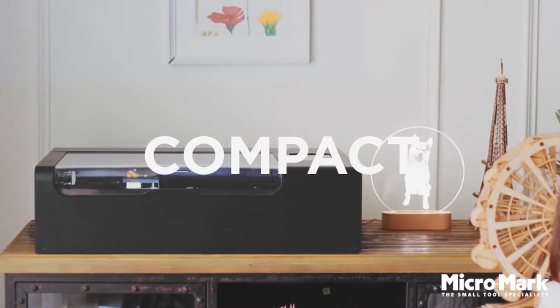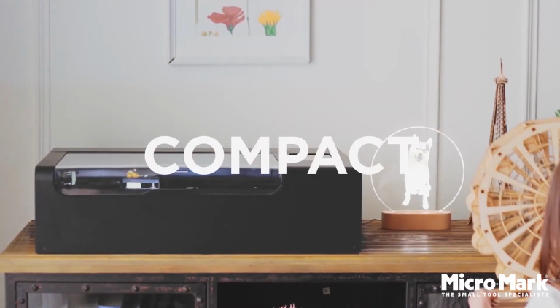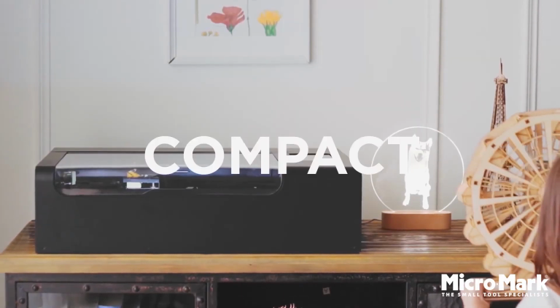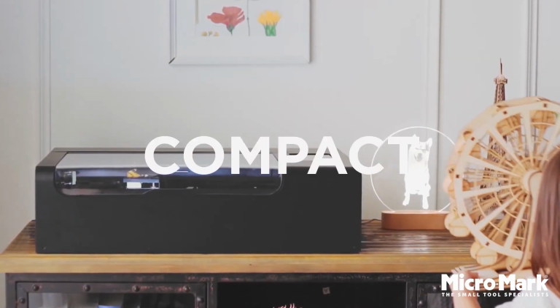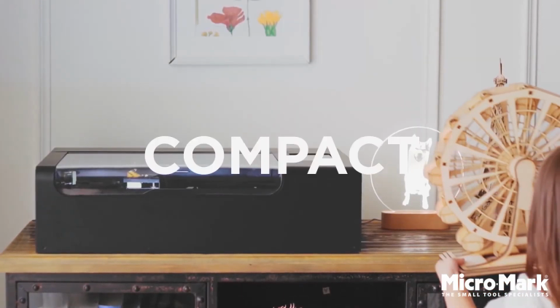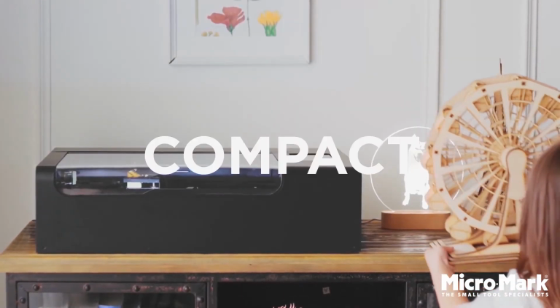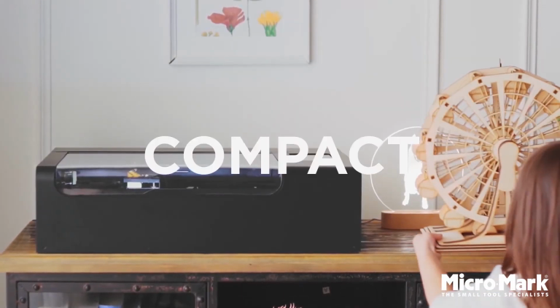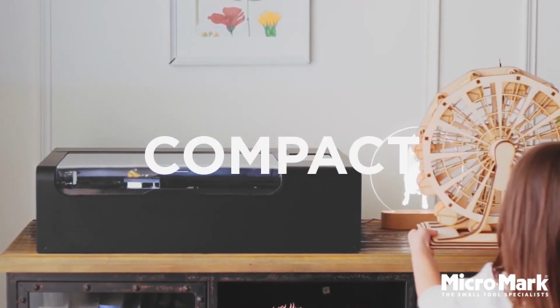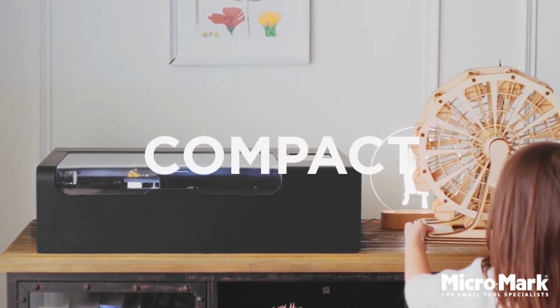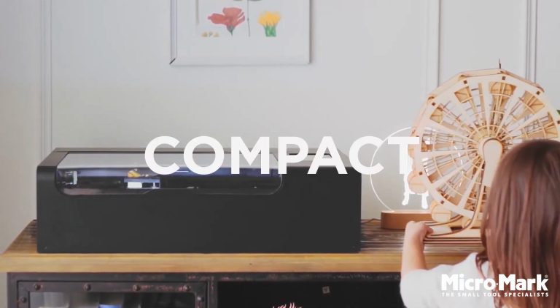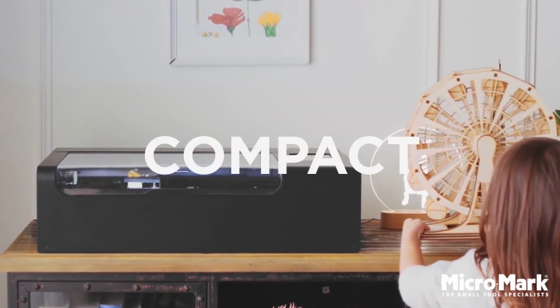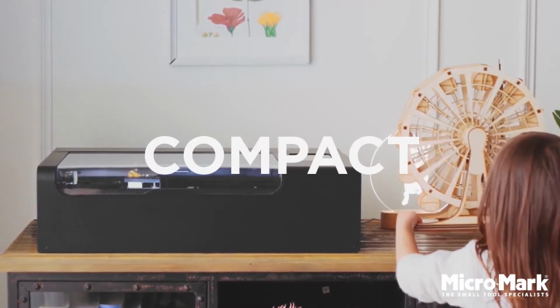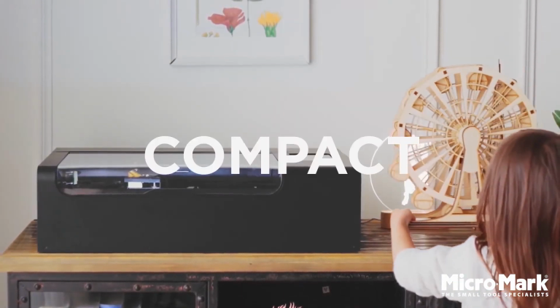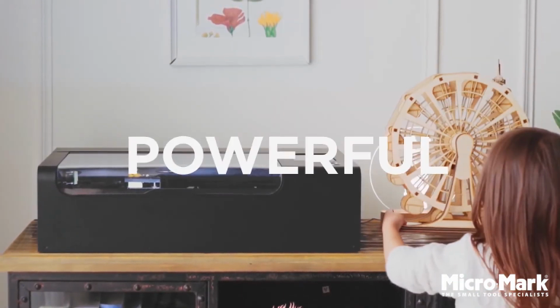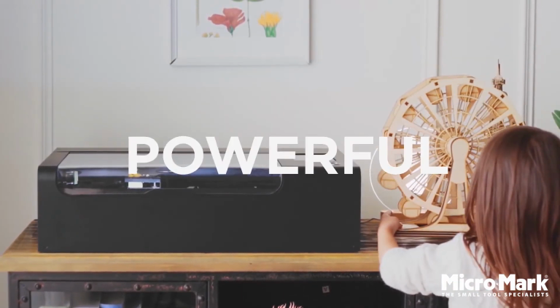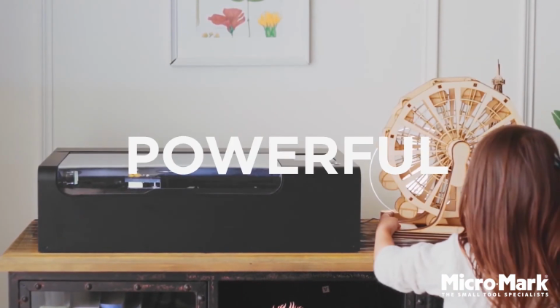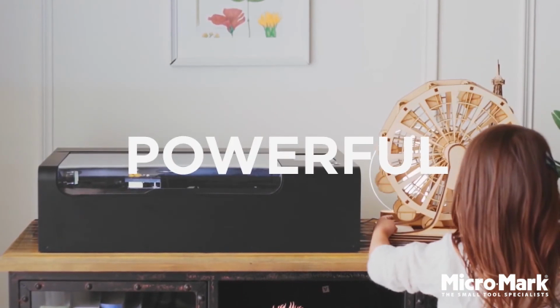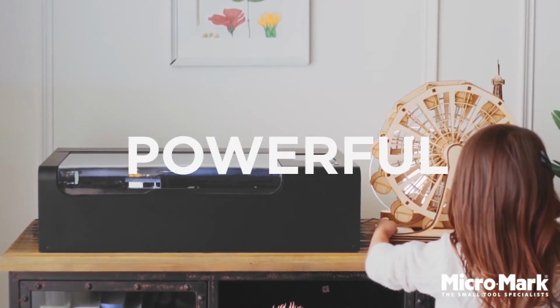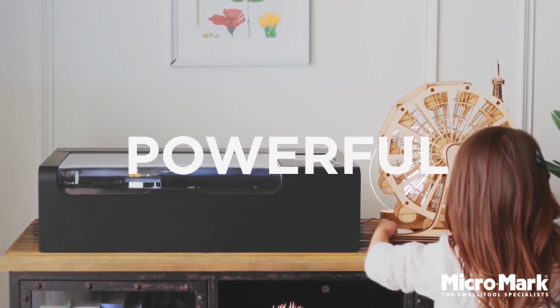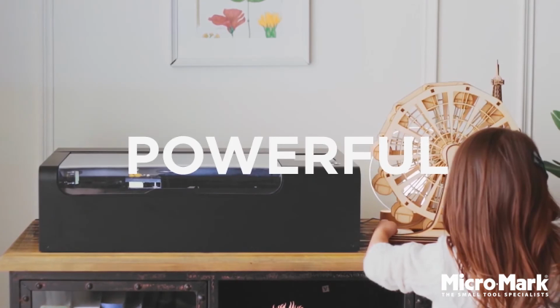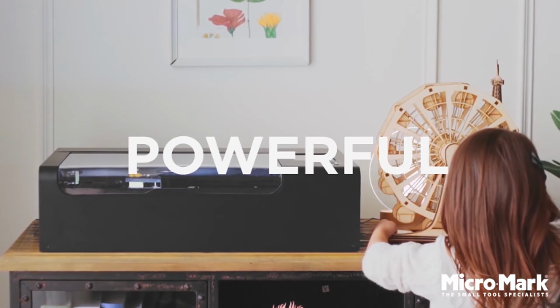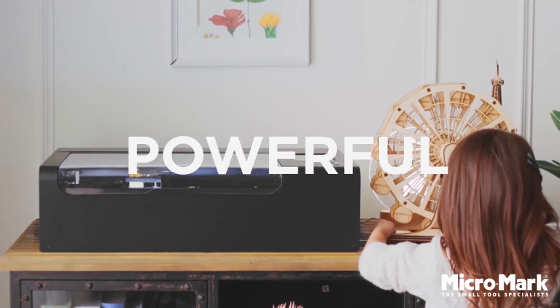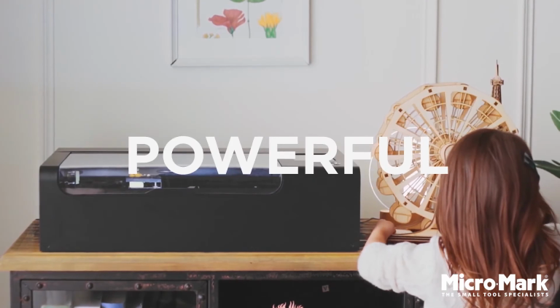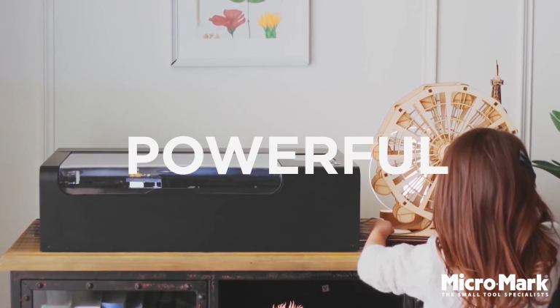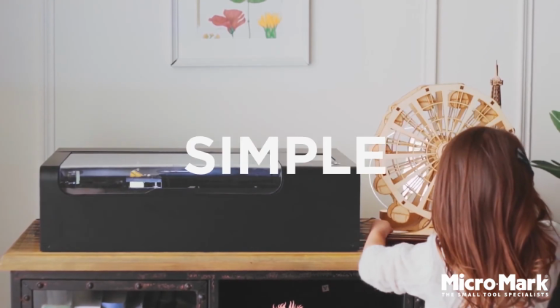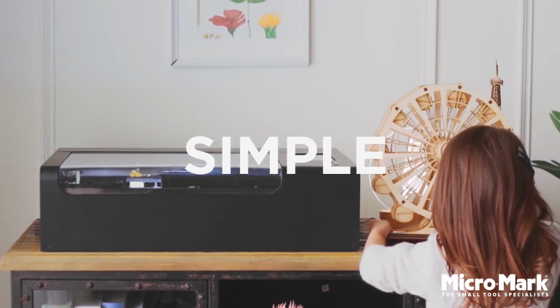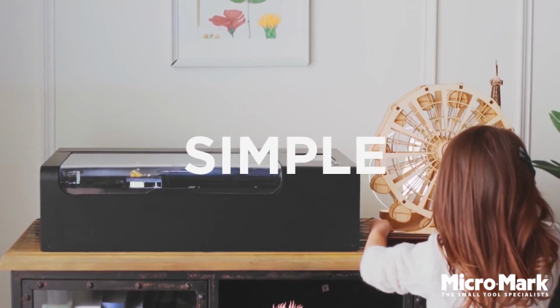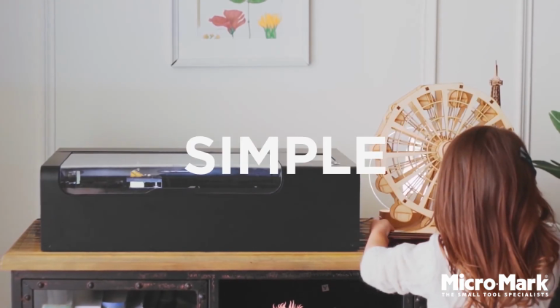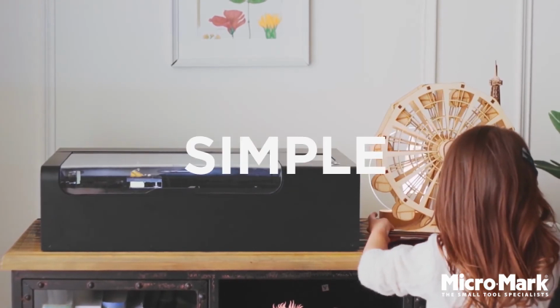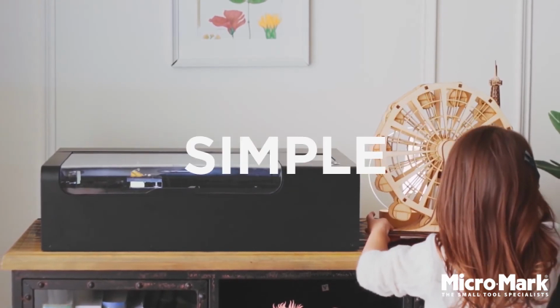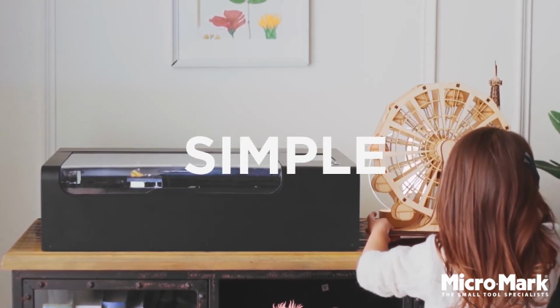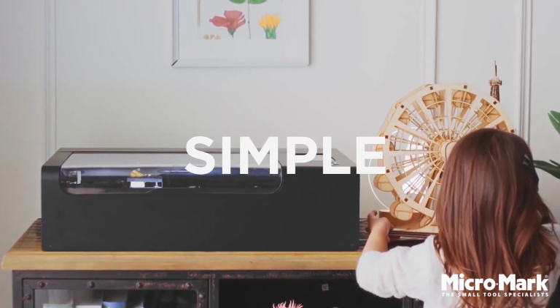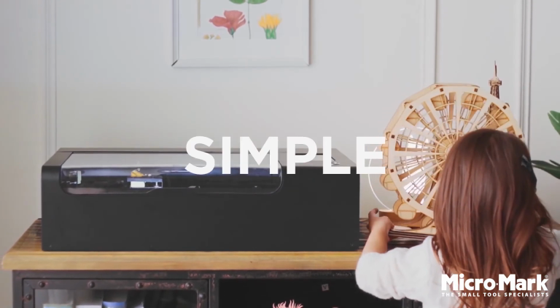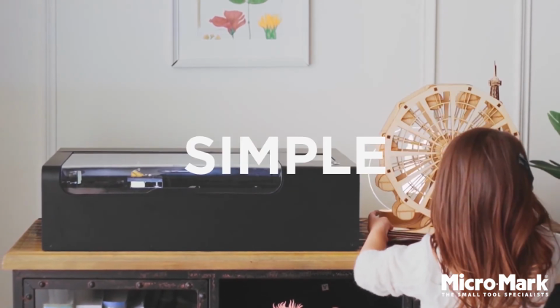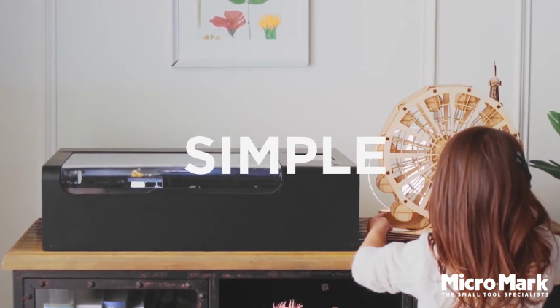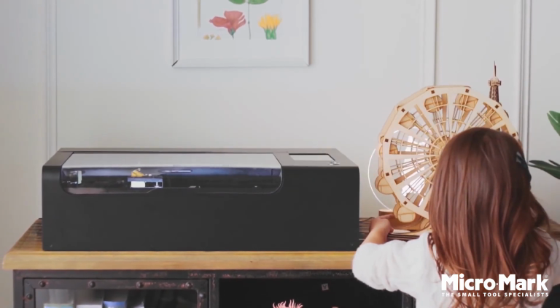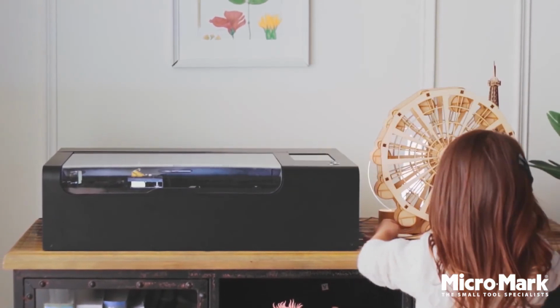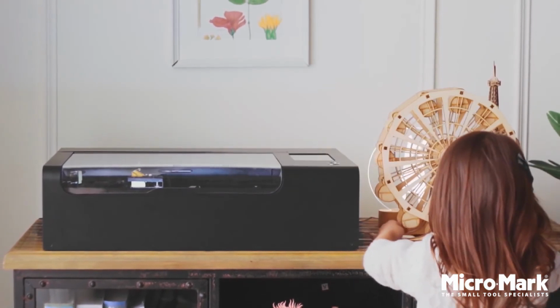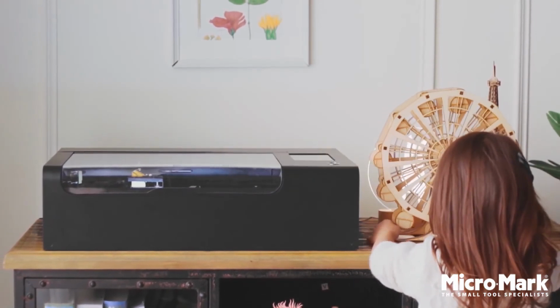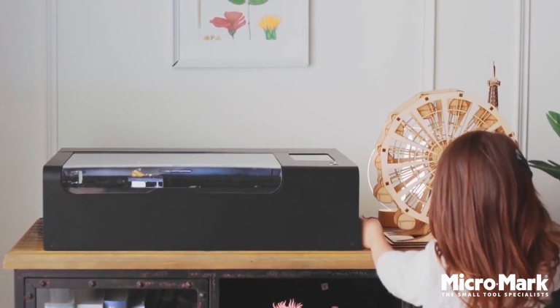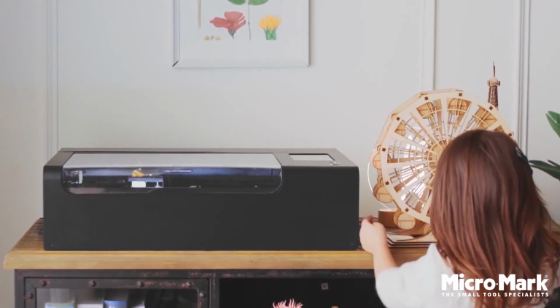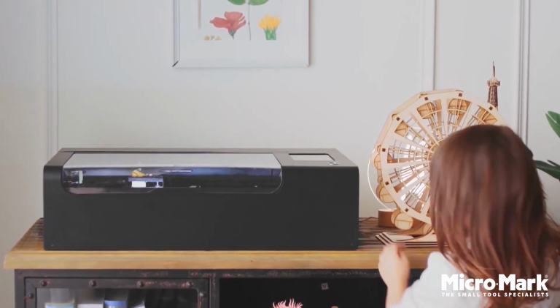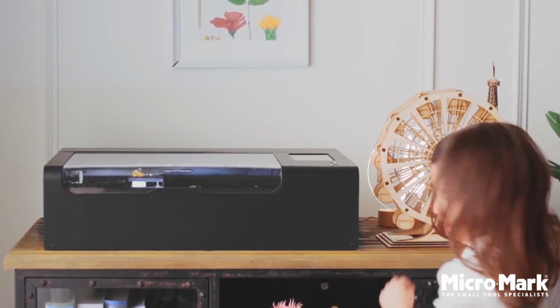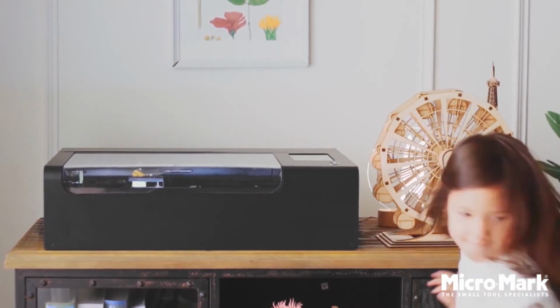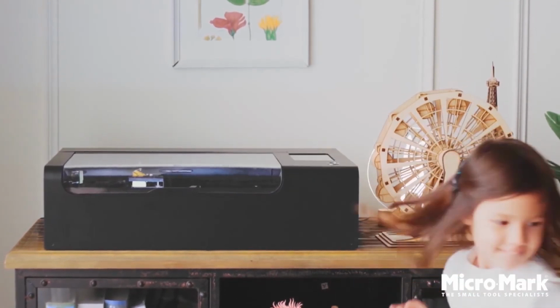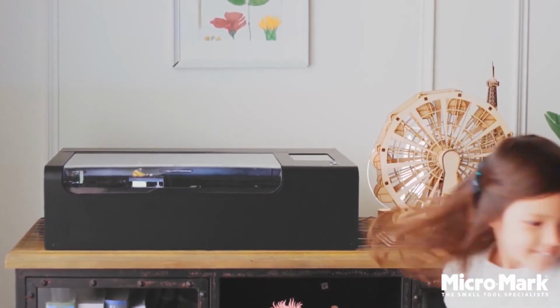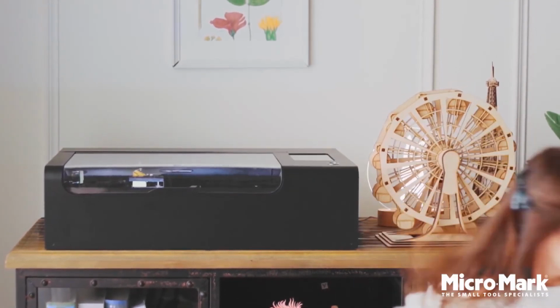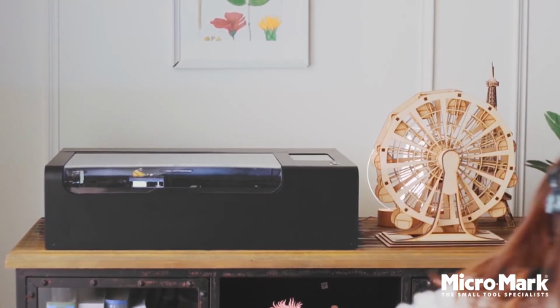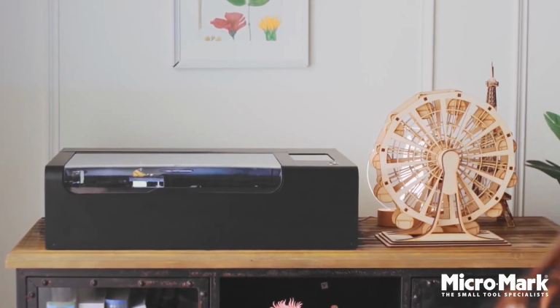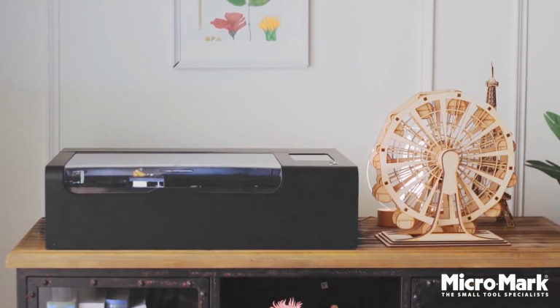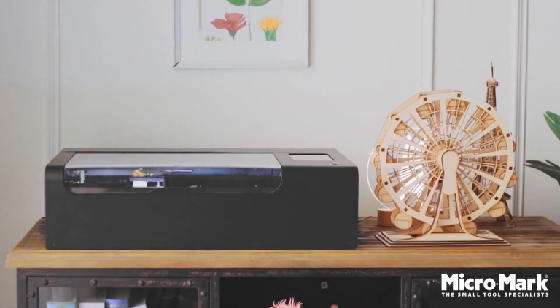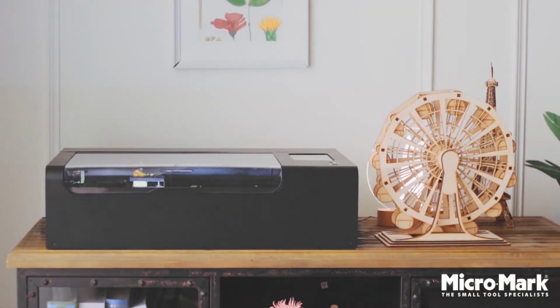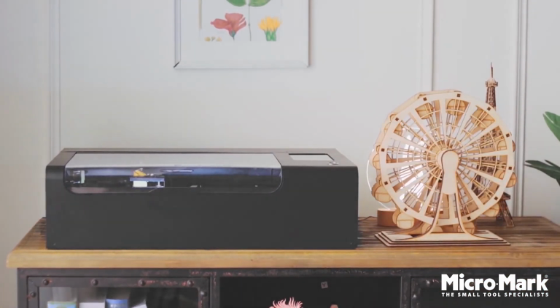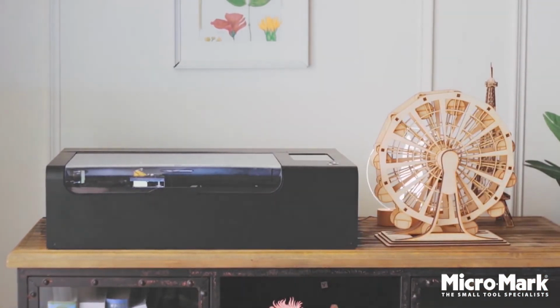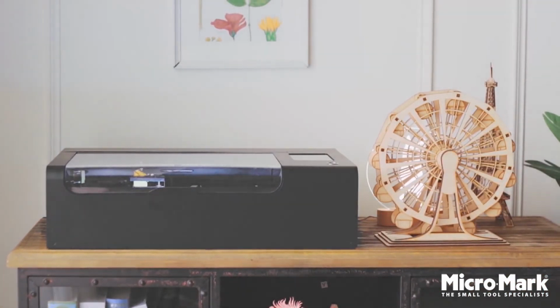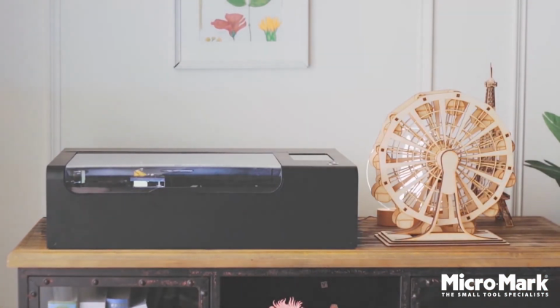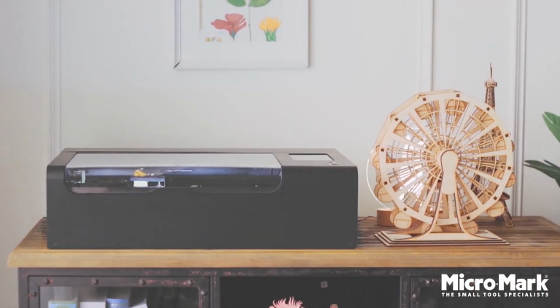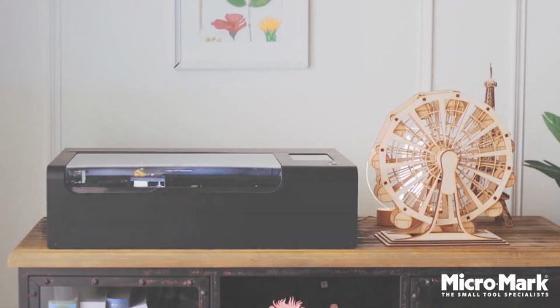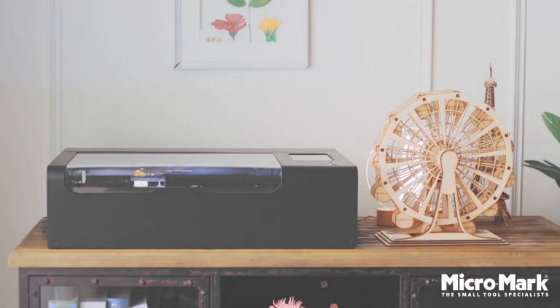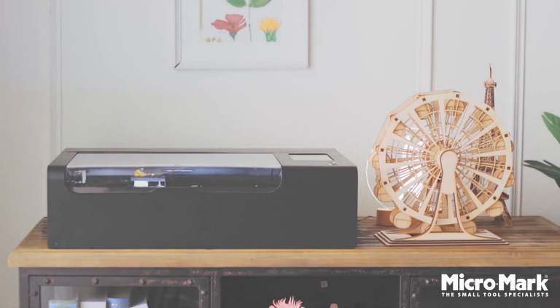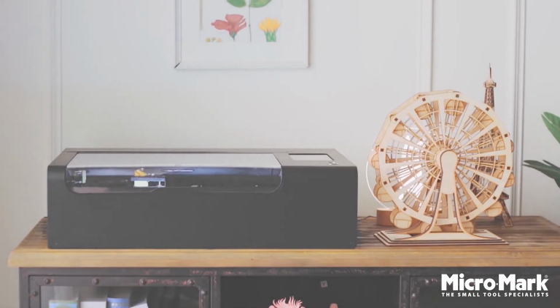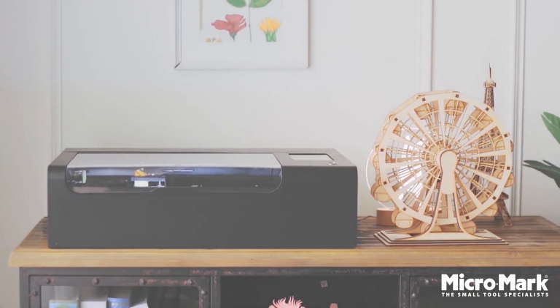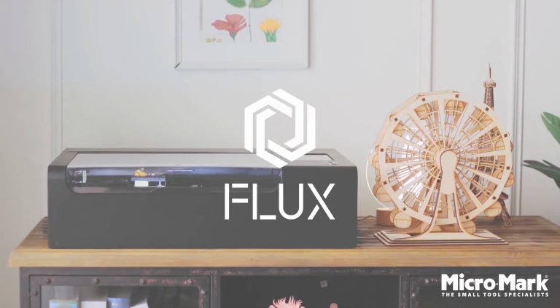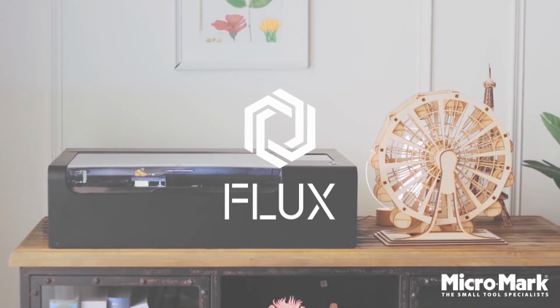Compact. Powerful. Simple. This is BMO — designed to change the way you create.